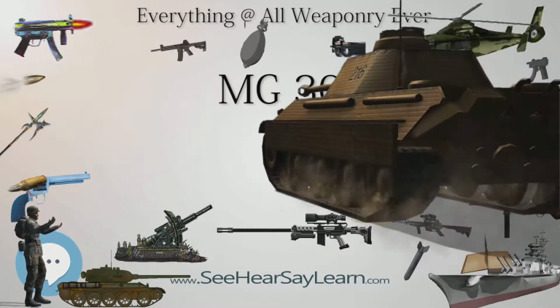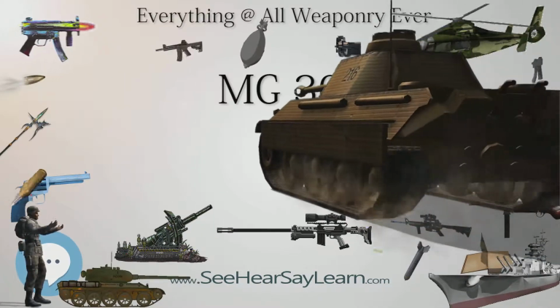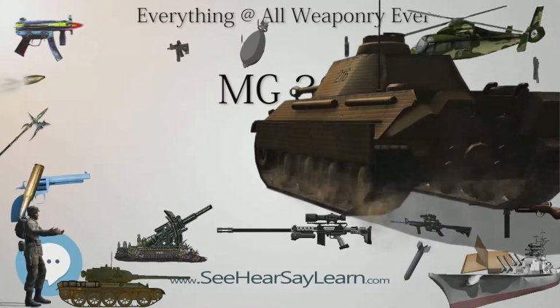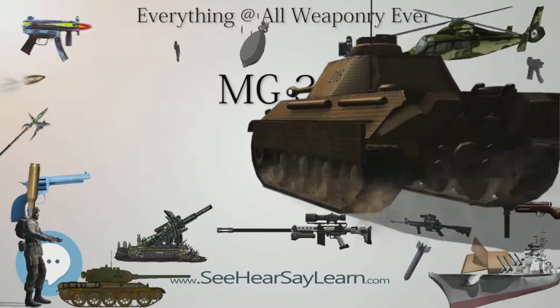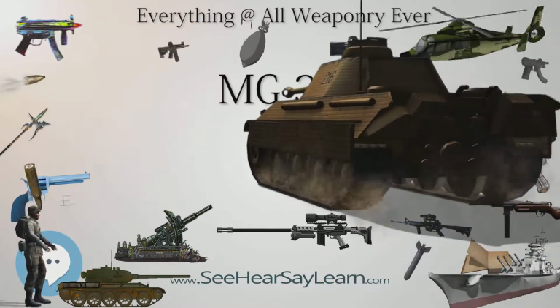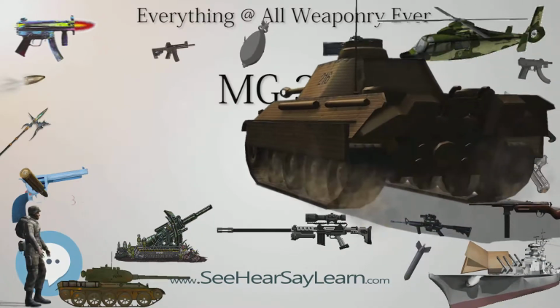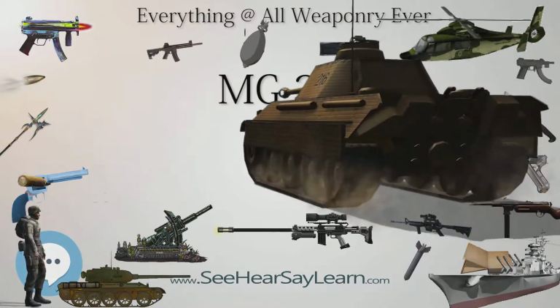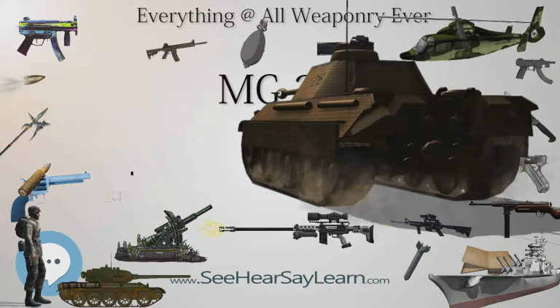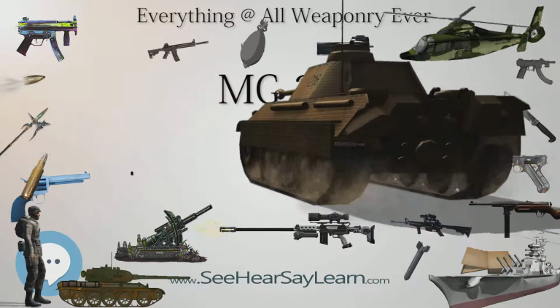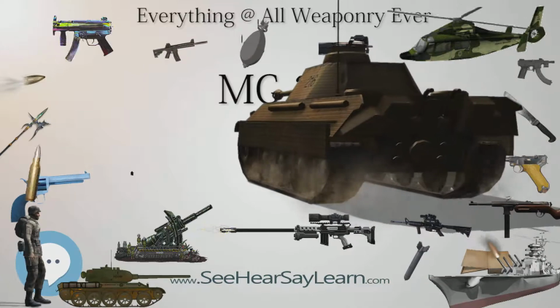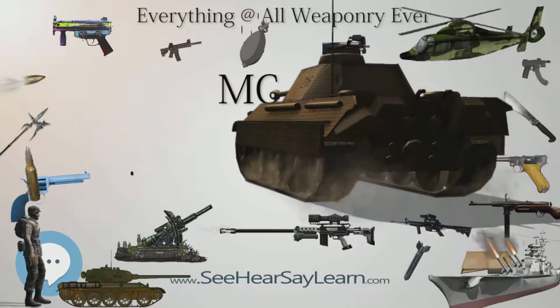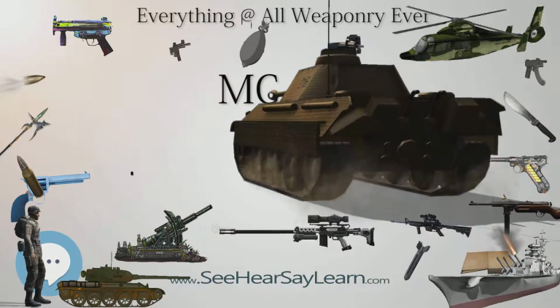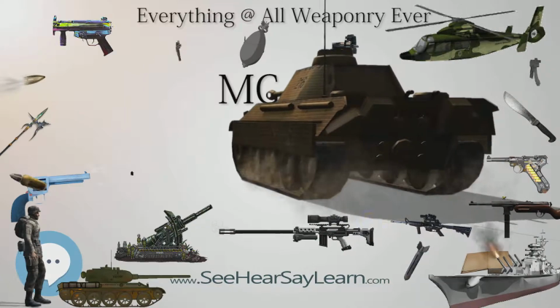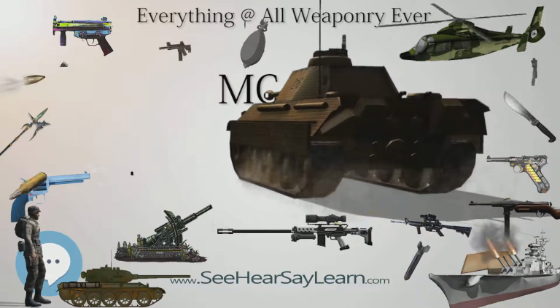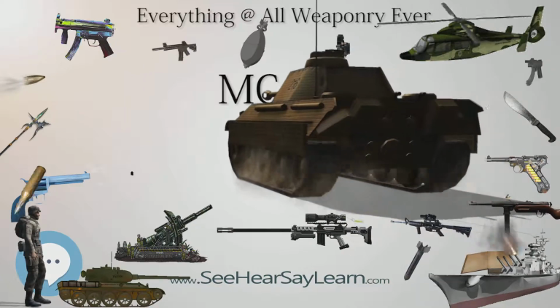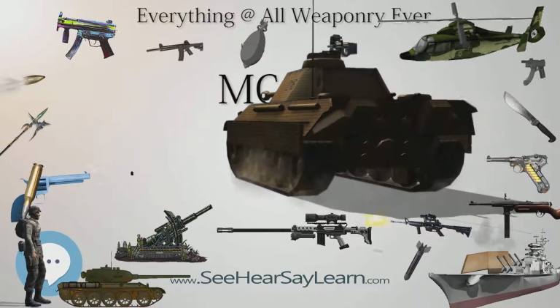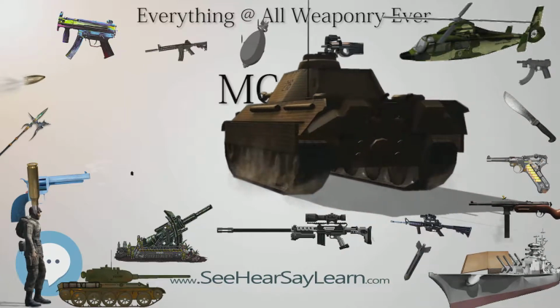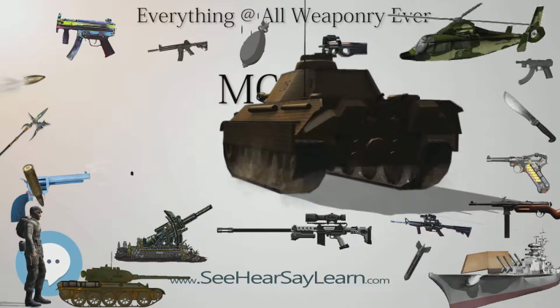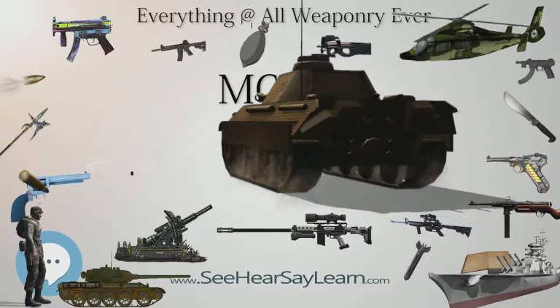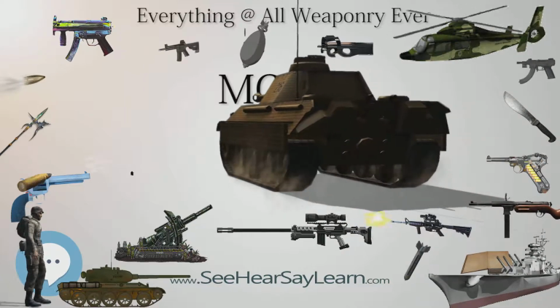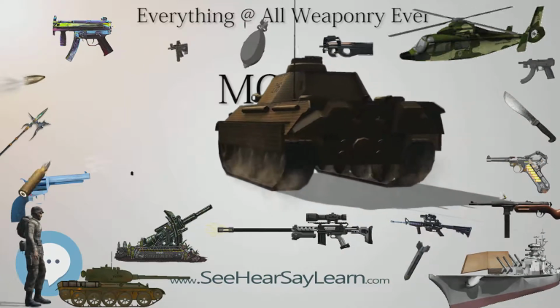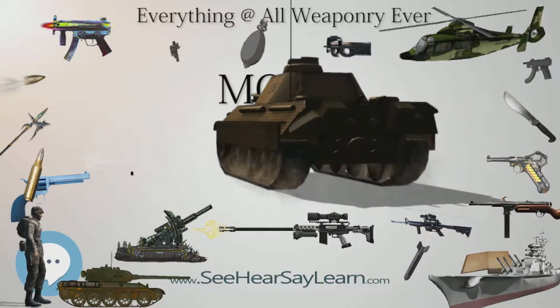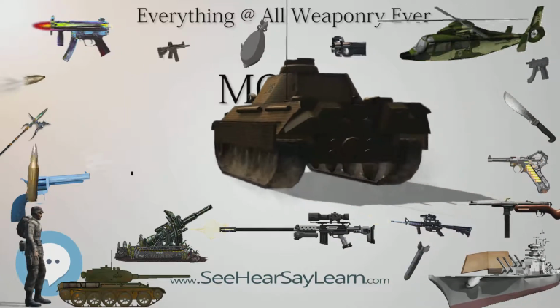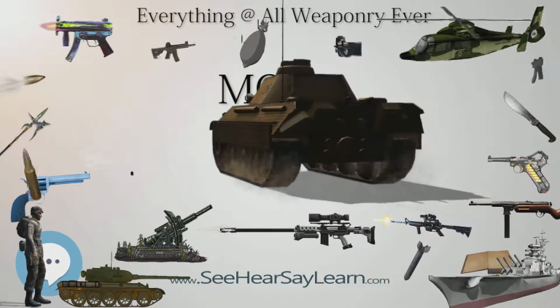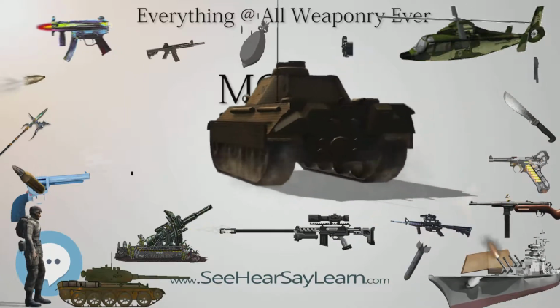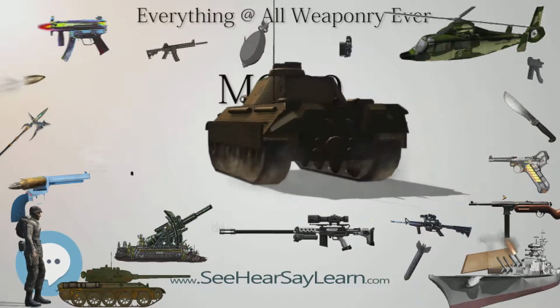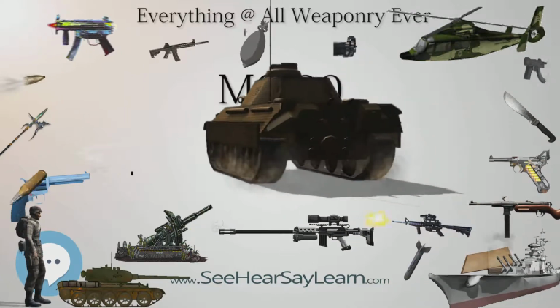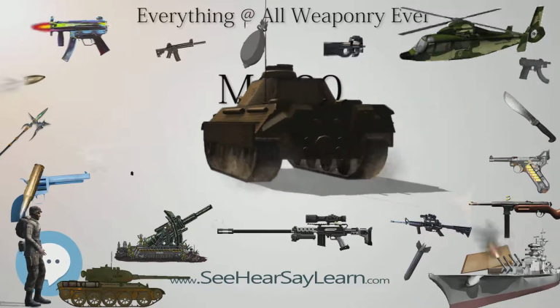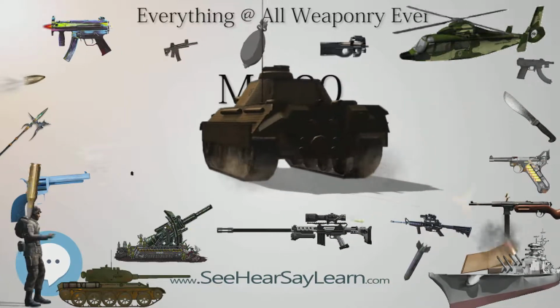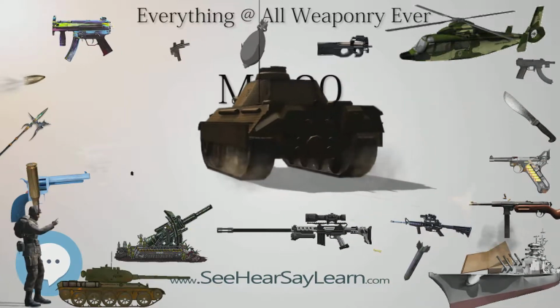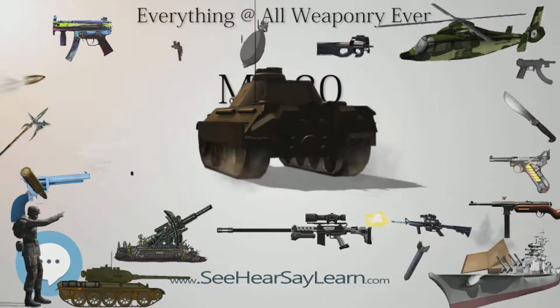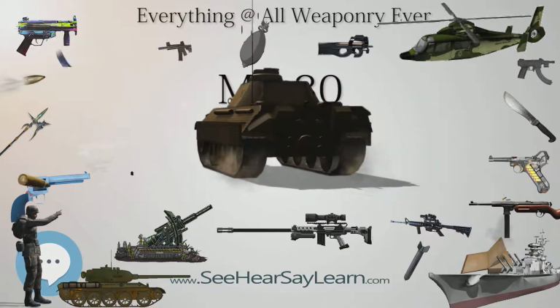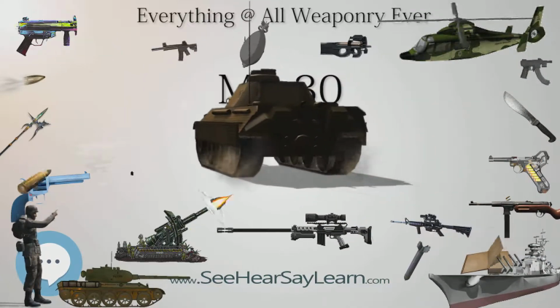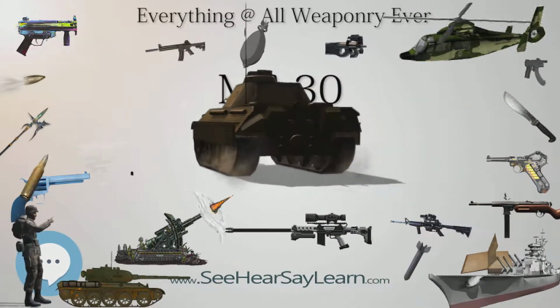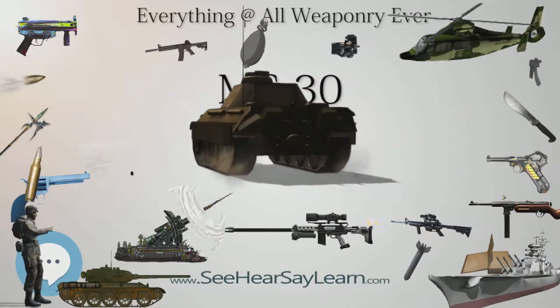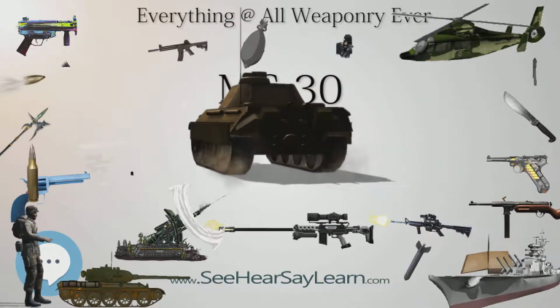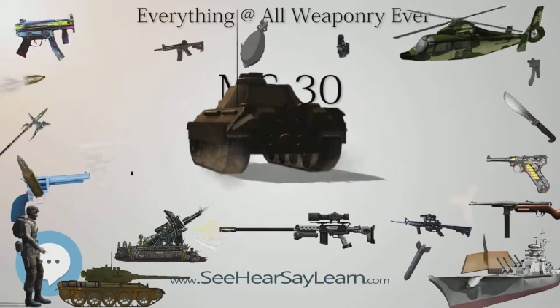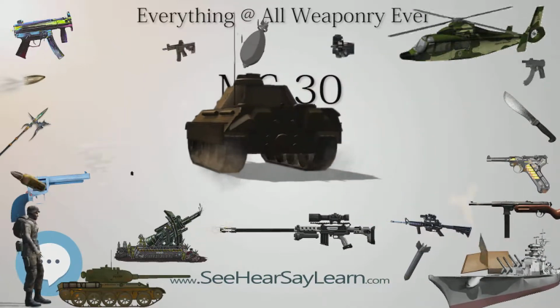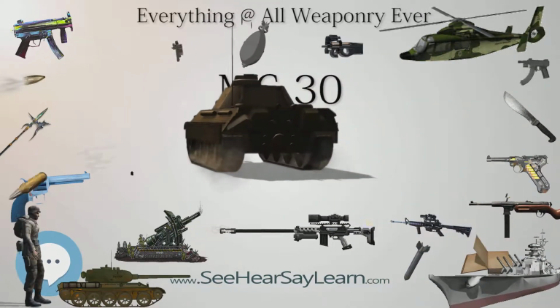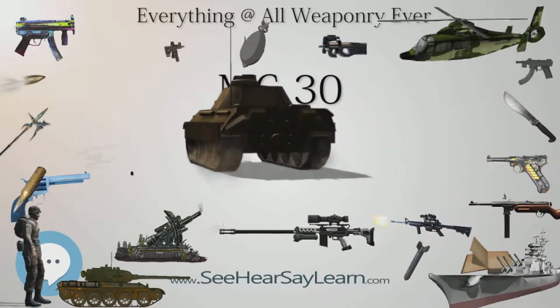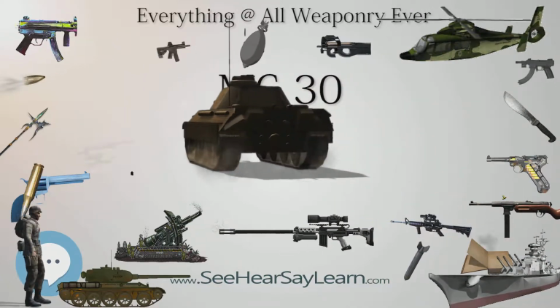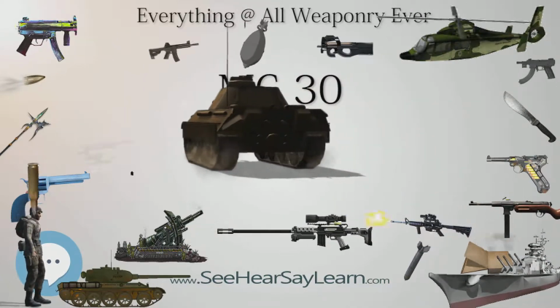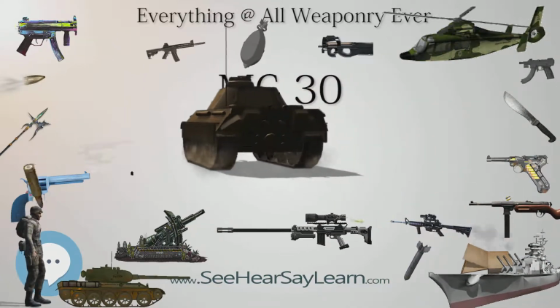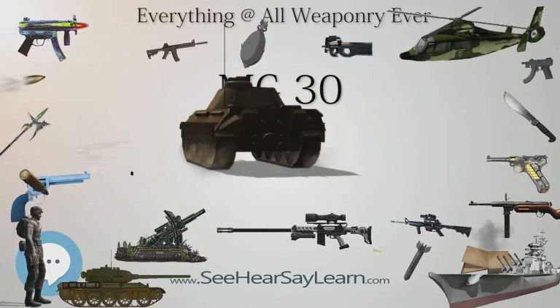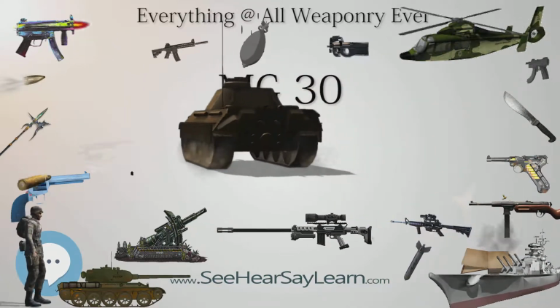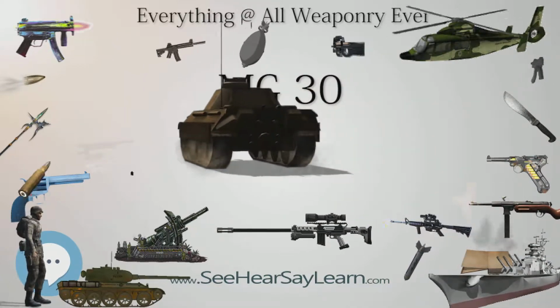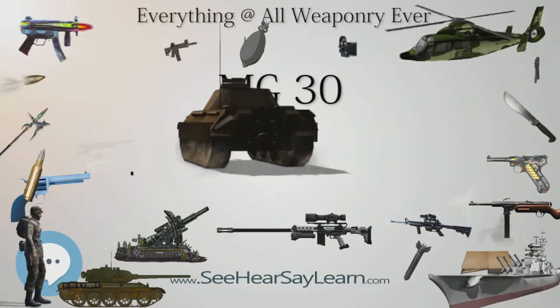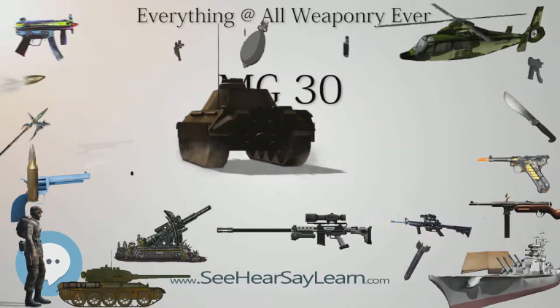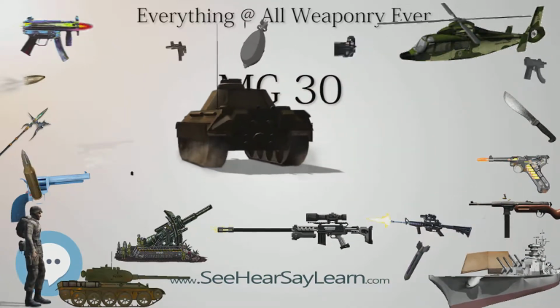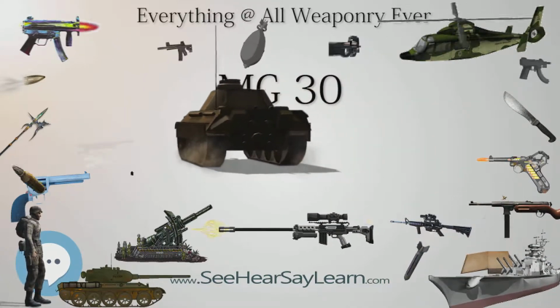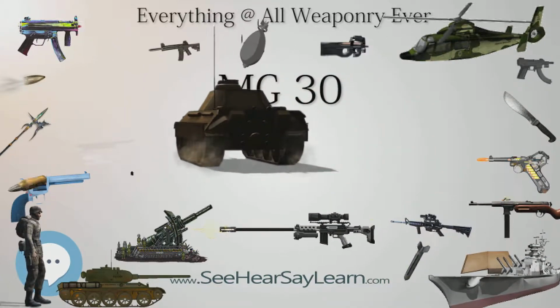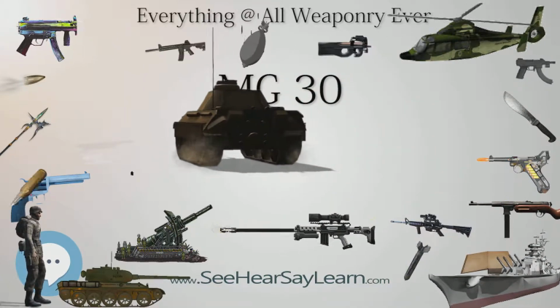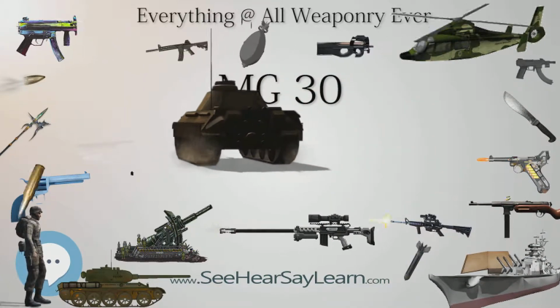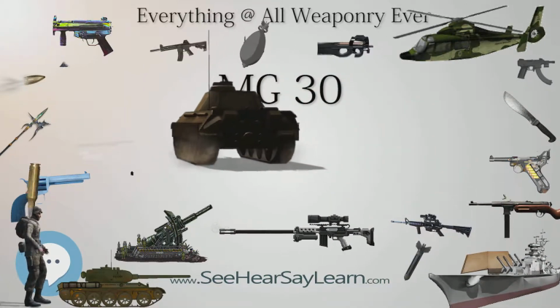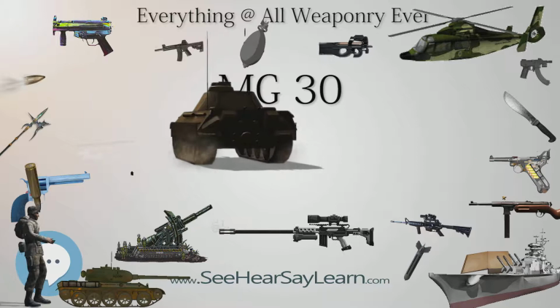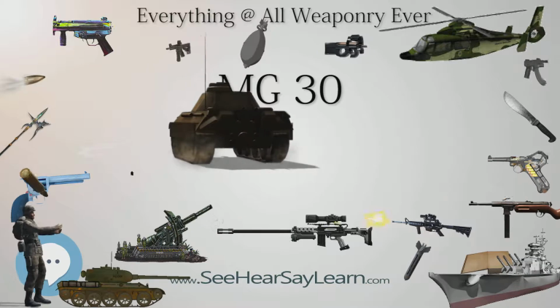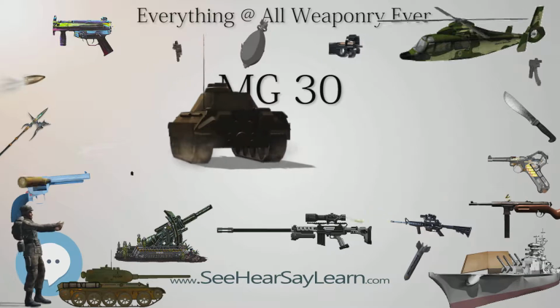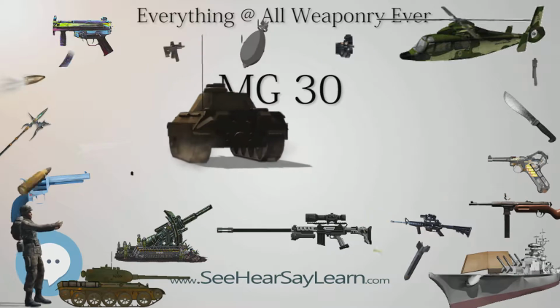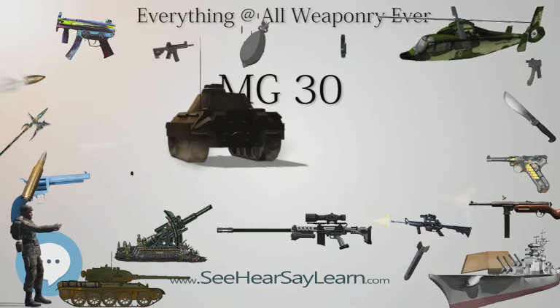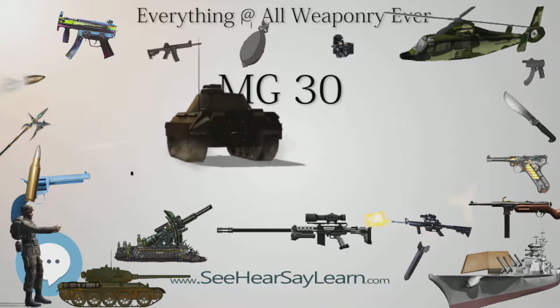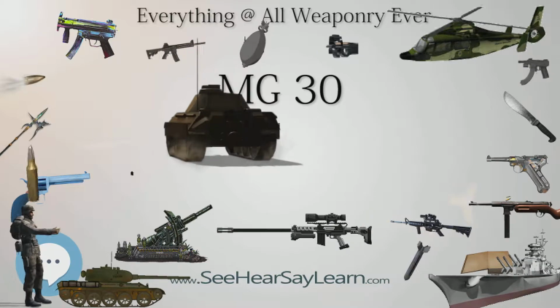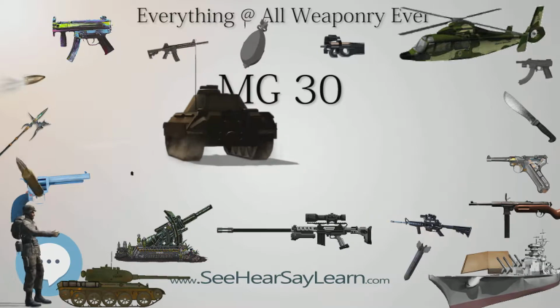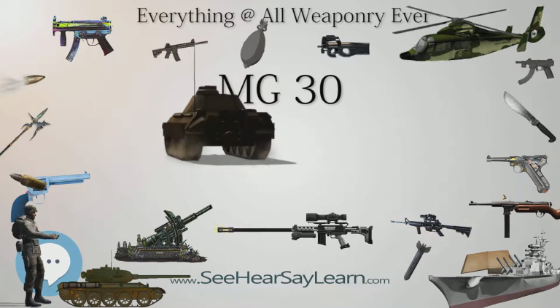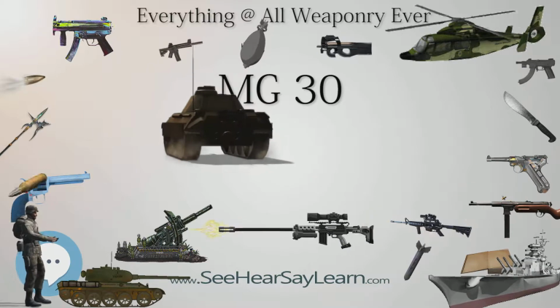Users of the MG 30 included Austria, Bulgaria, El Salvador, Nazi Germany, and Hungary.